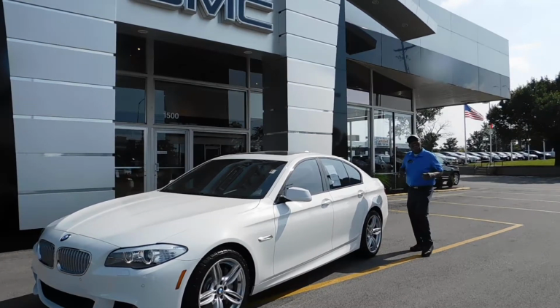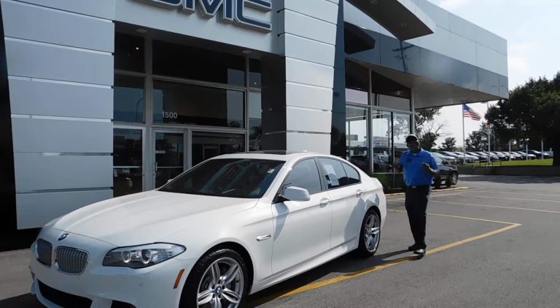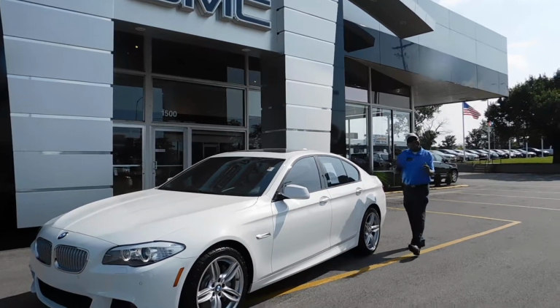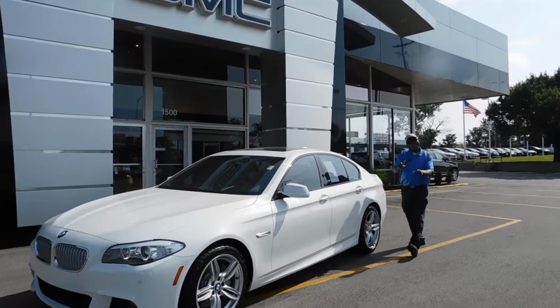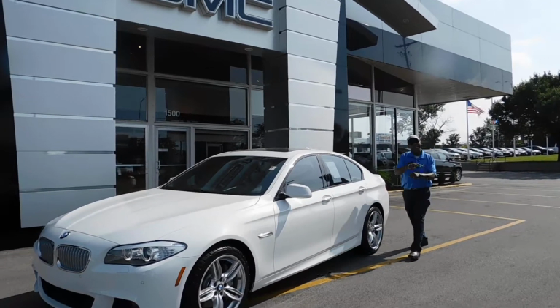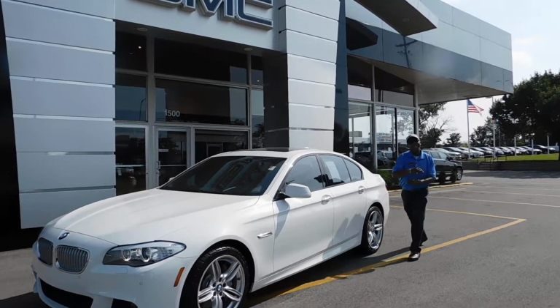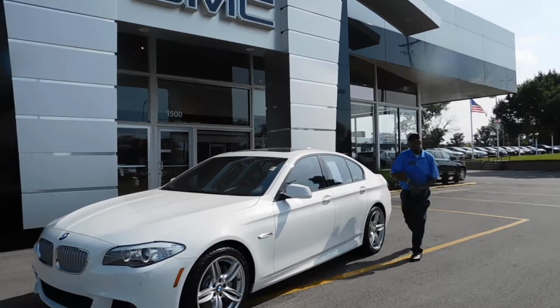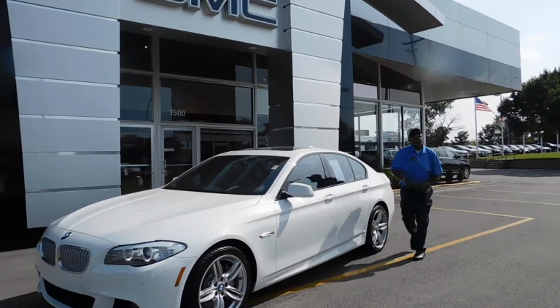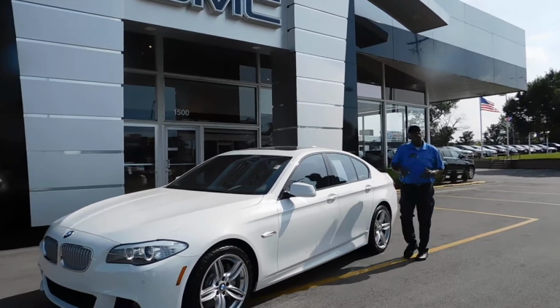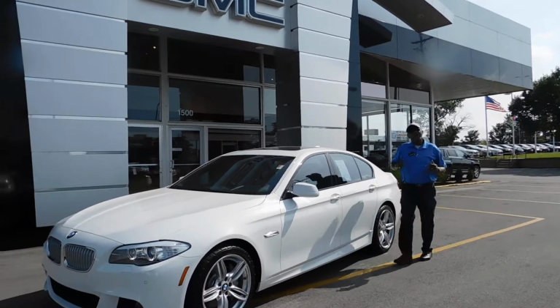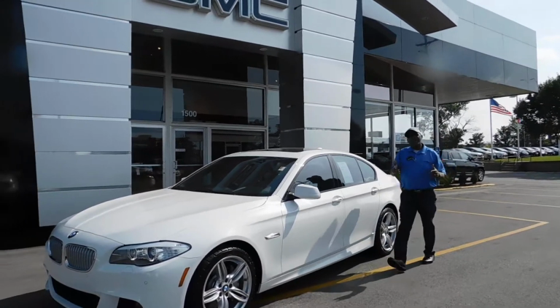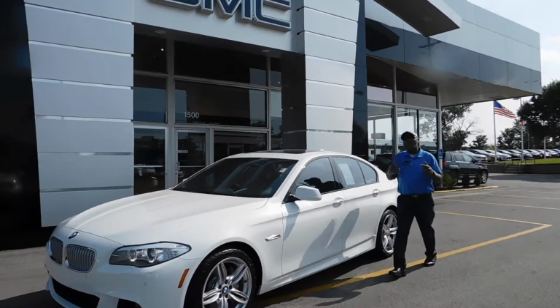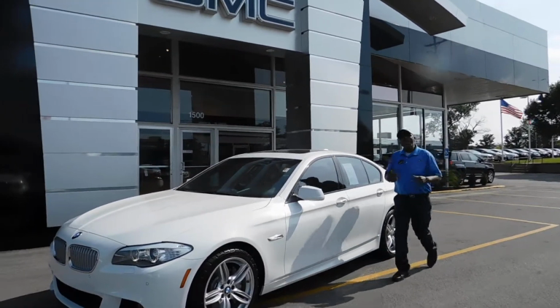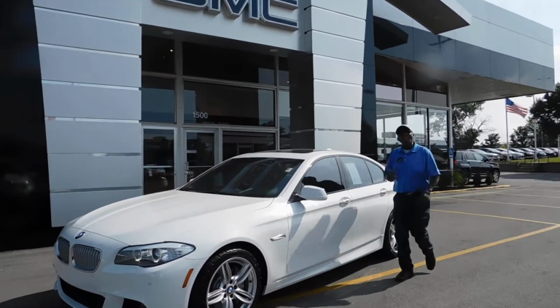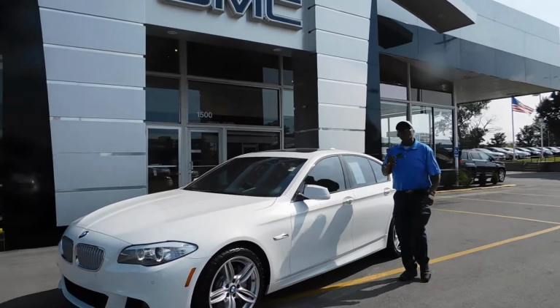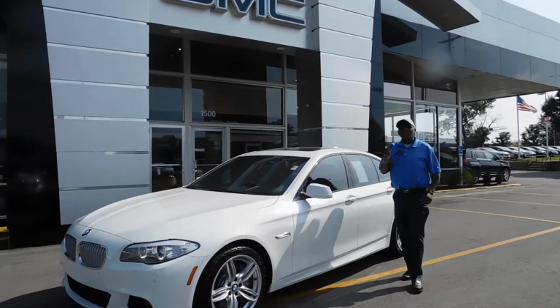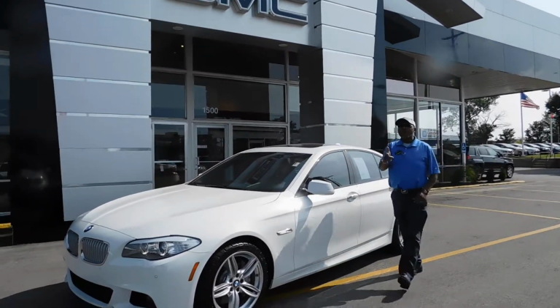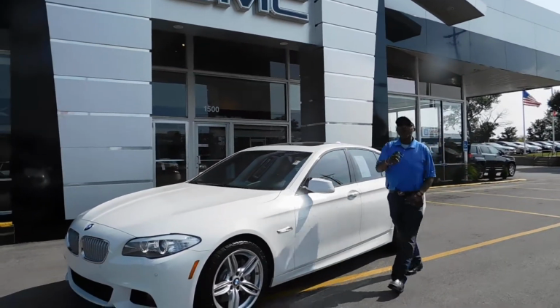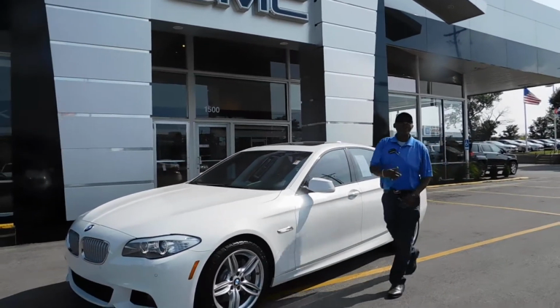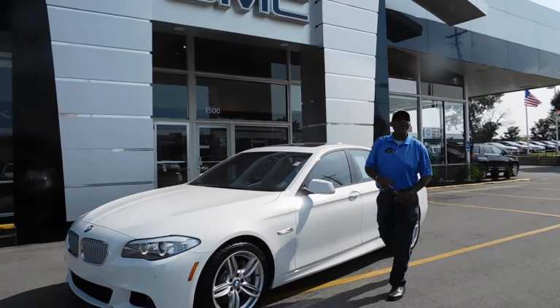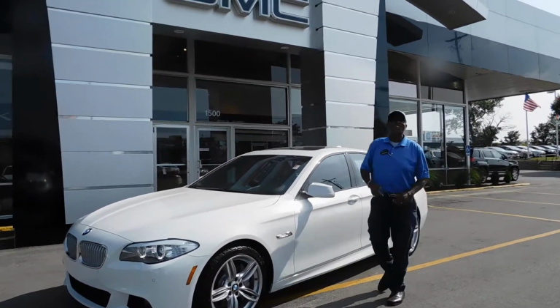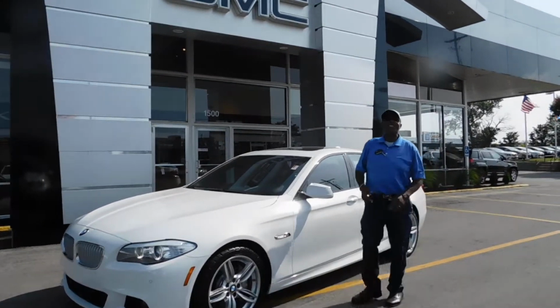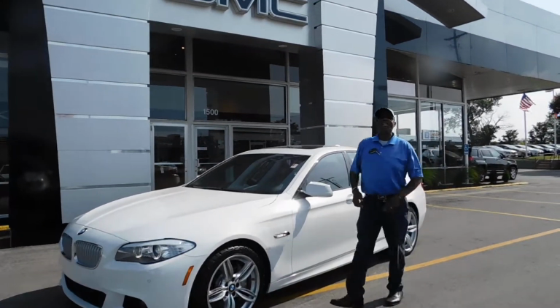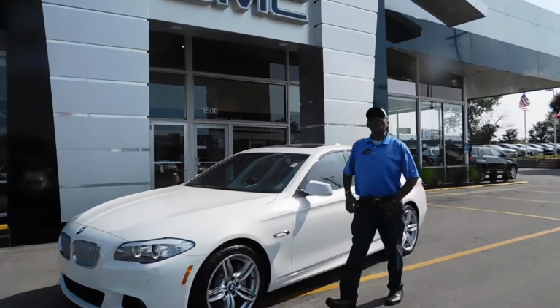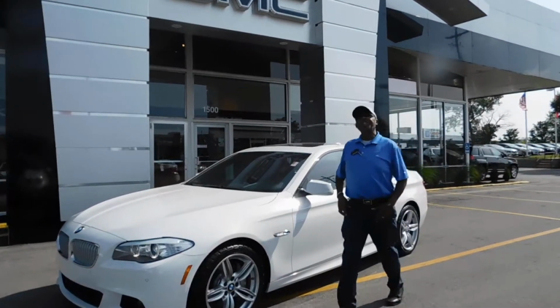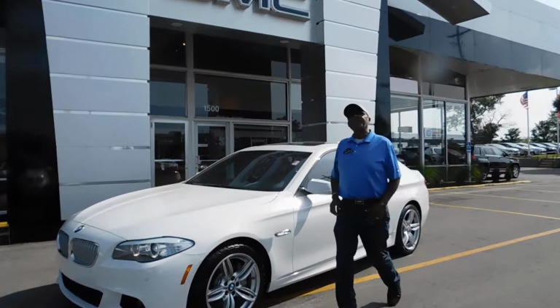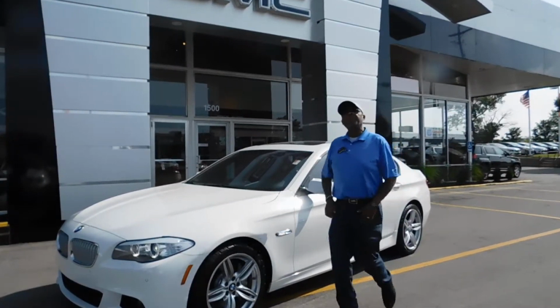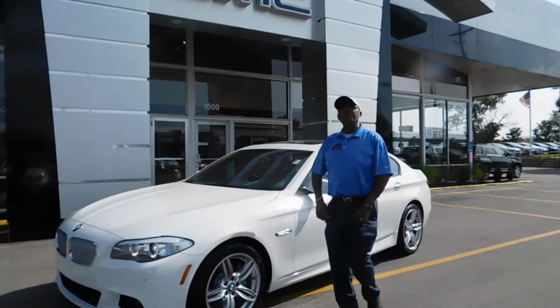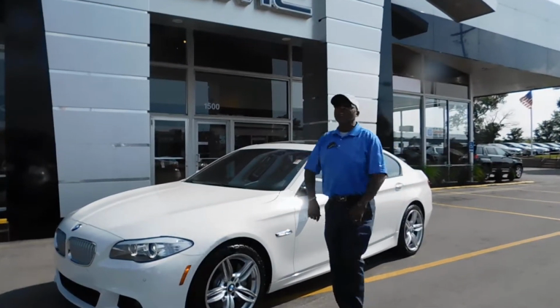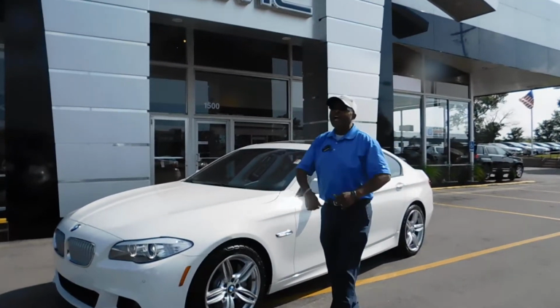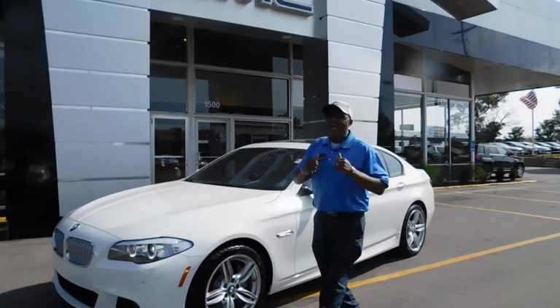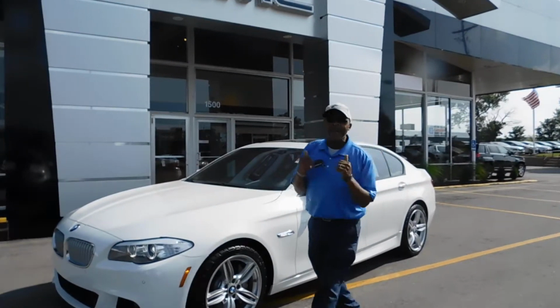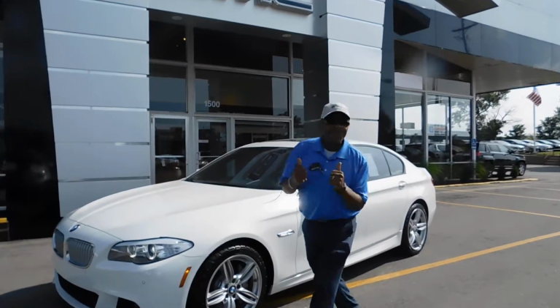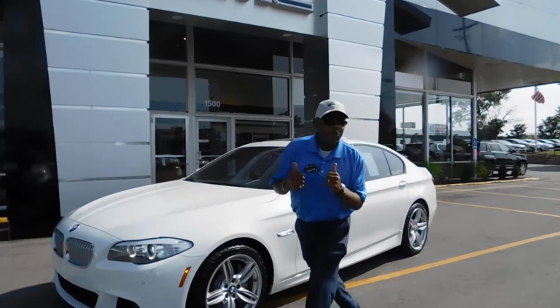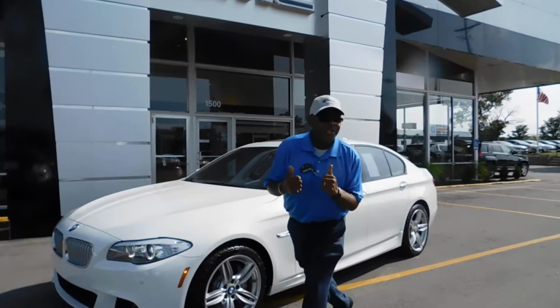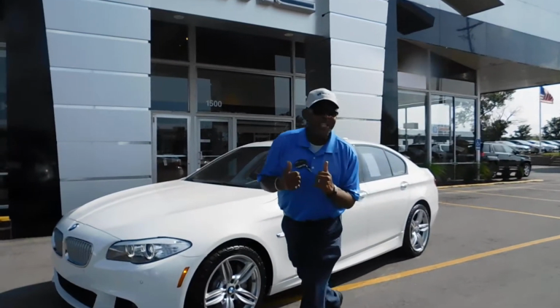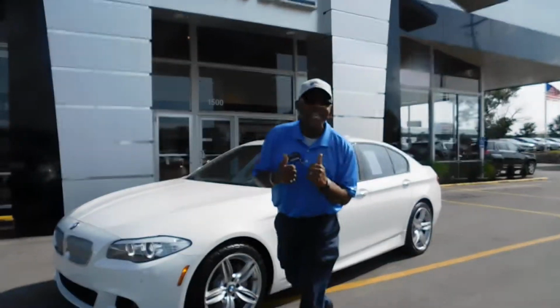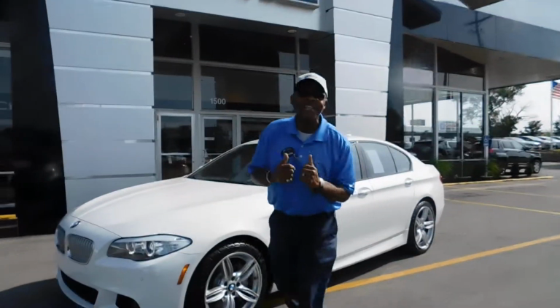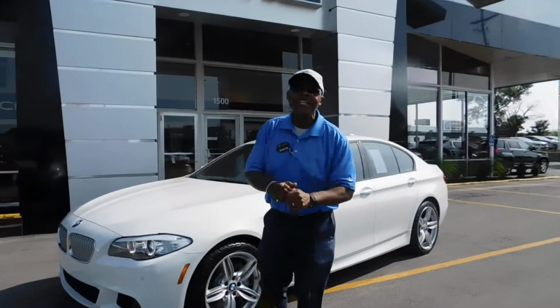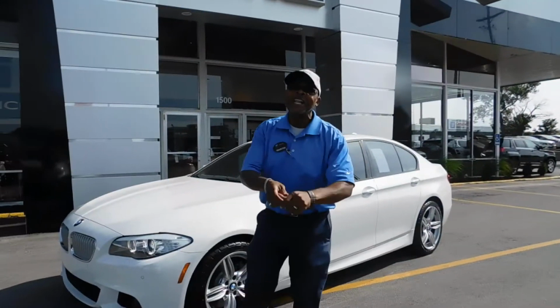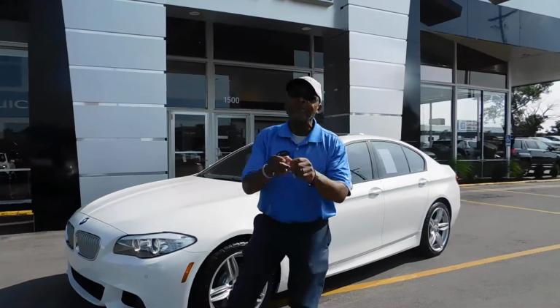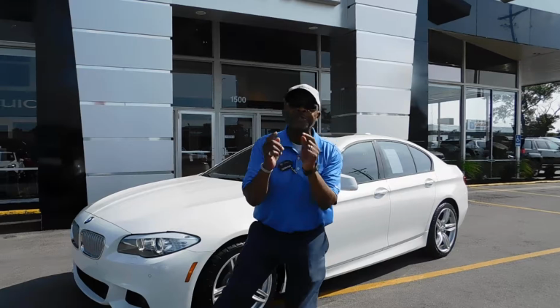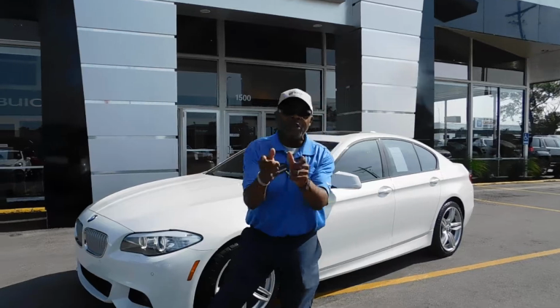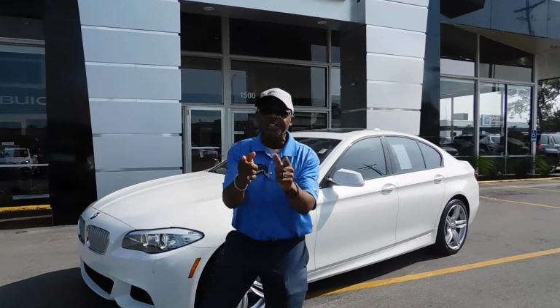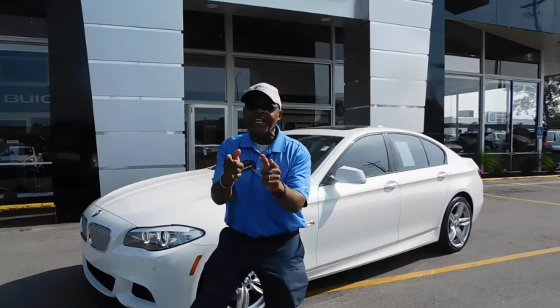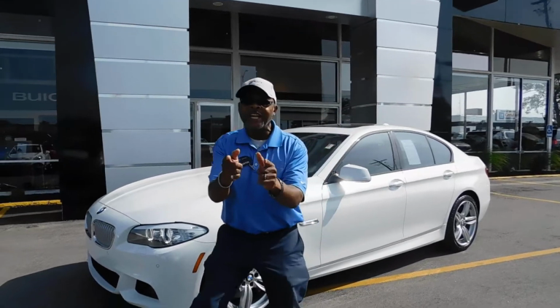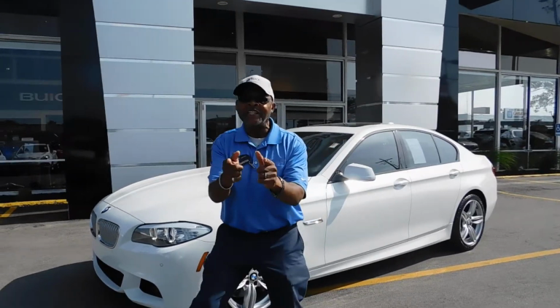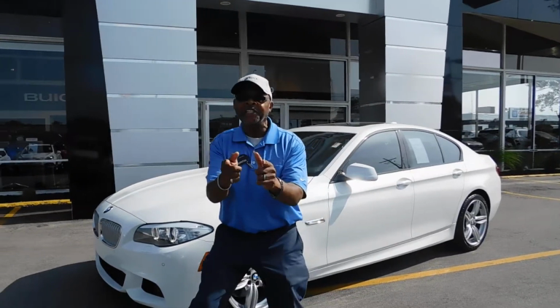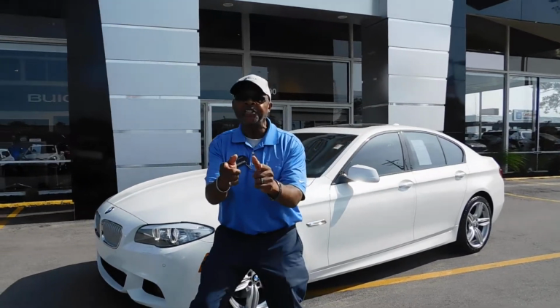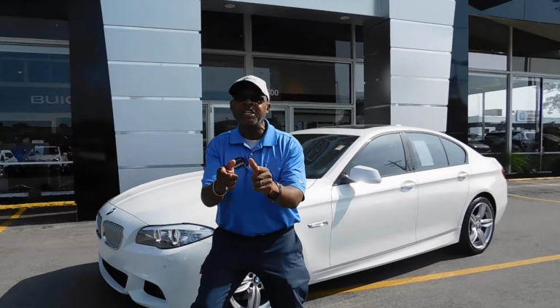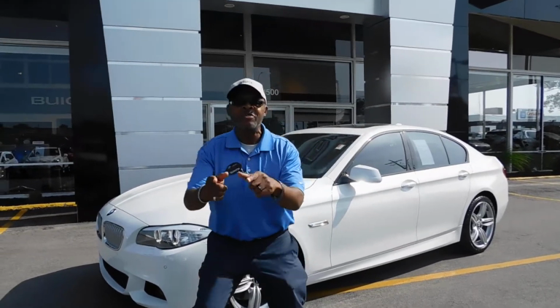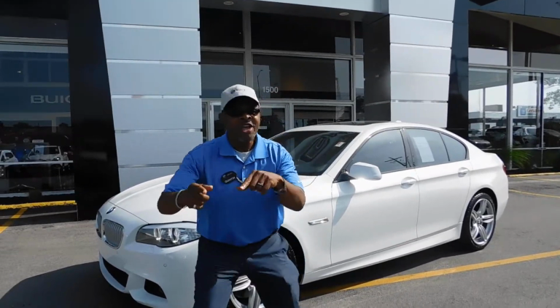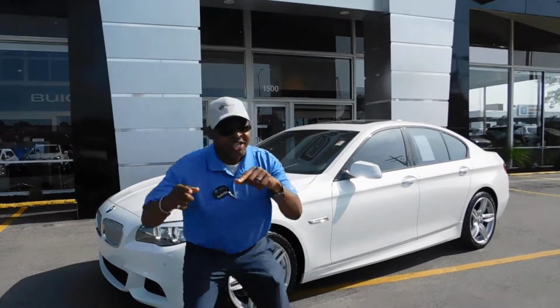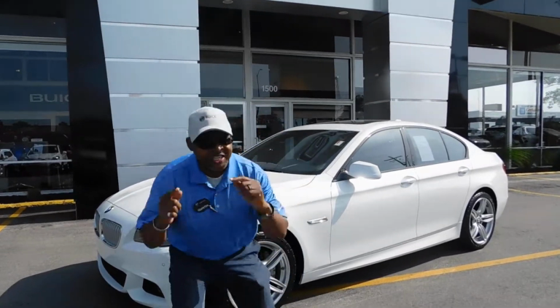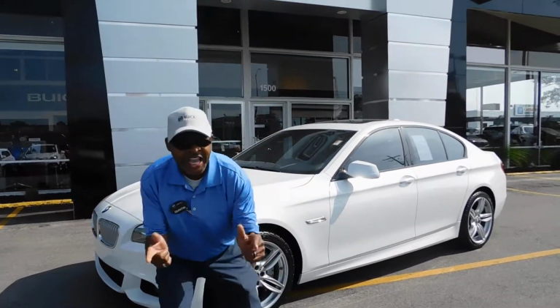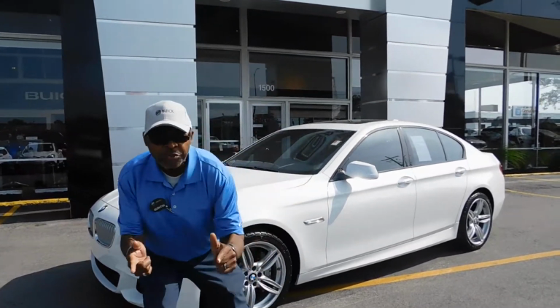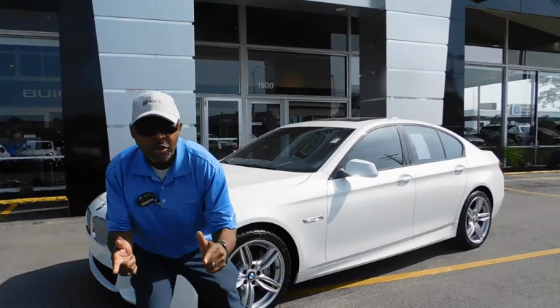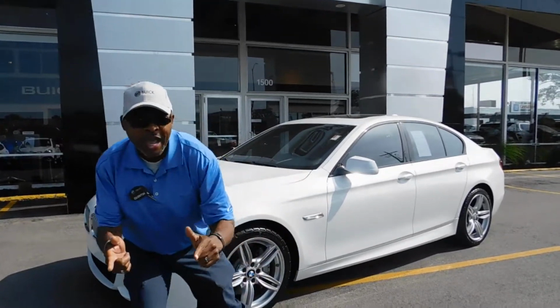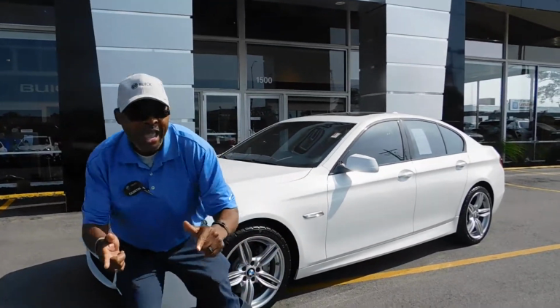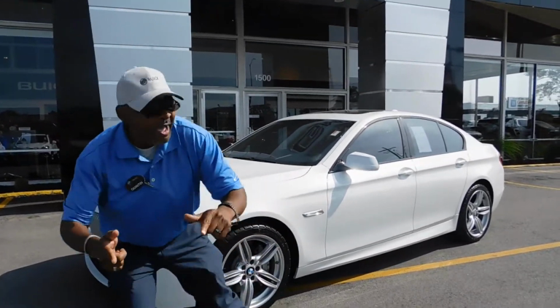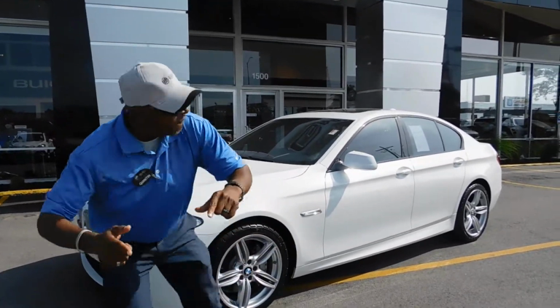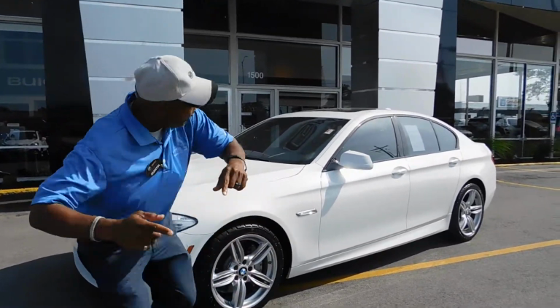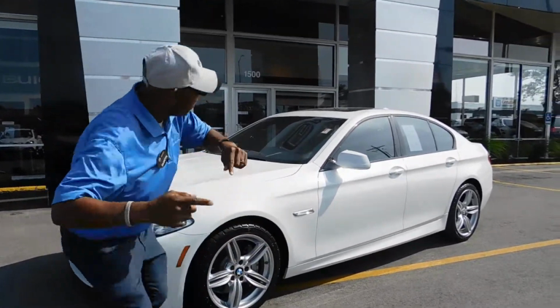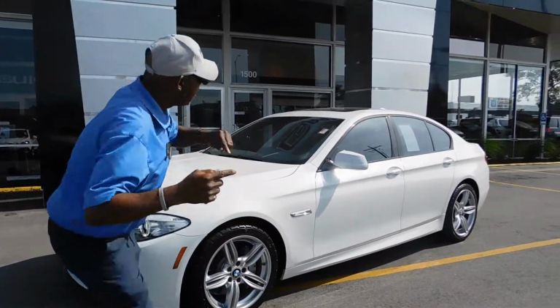Hi, welcome back to Robert Brody GMT View. I'm Quinton Hedley and I'm so excited to see you. Guess what I have for you?